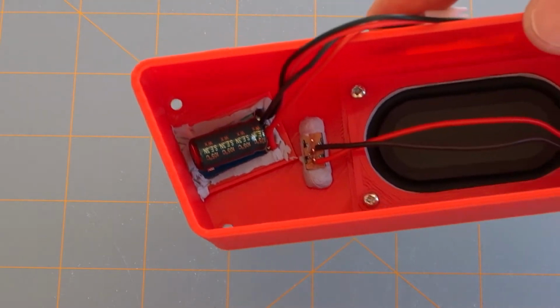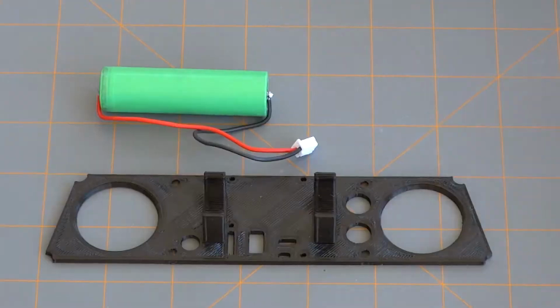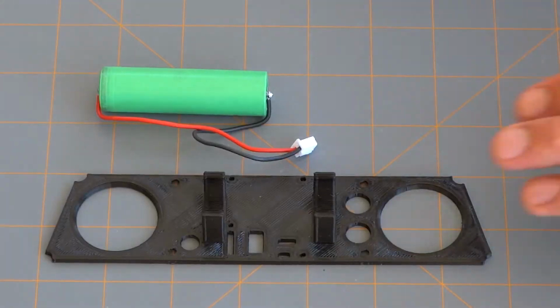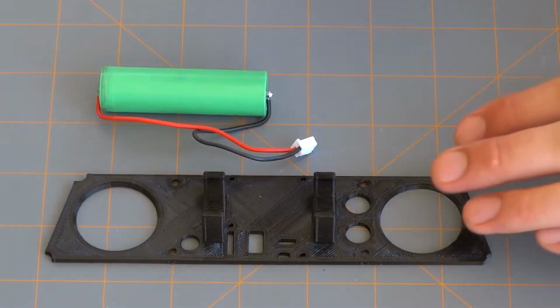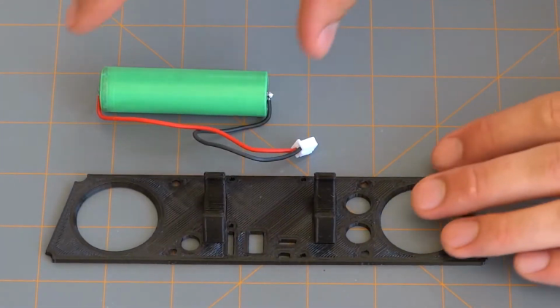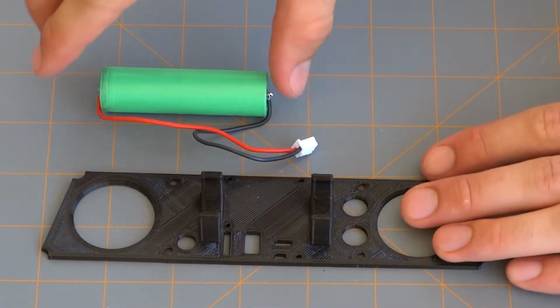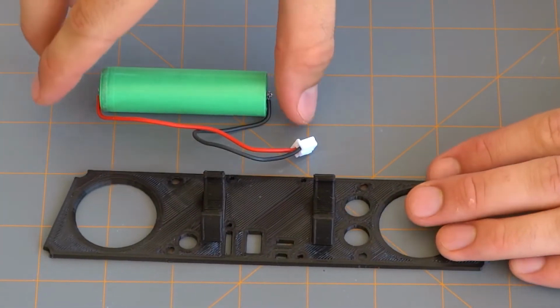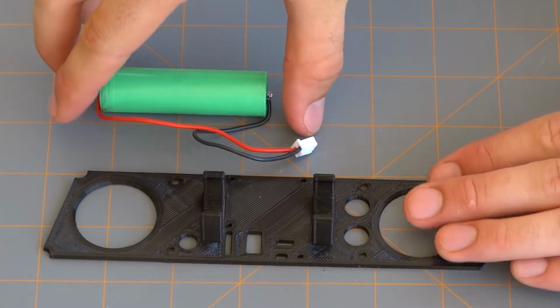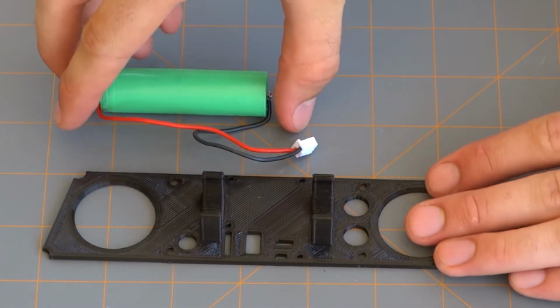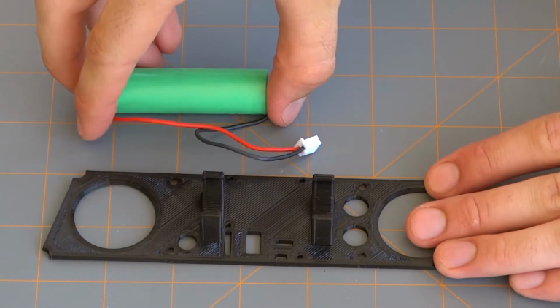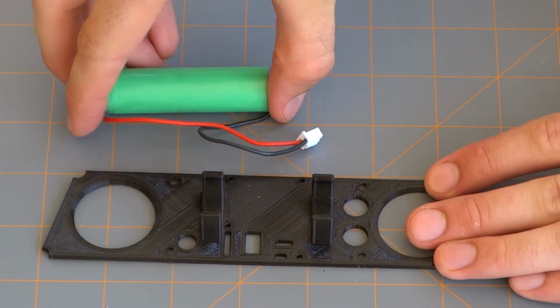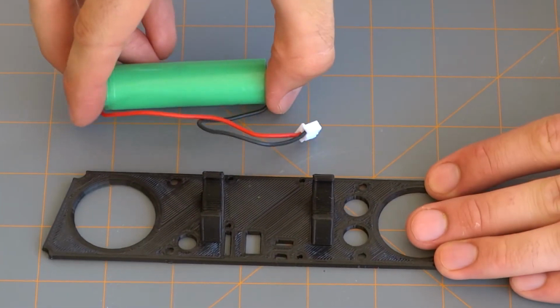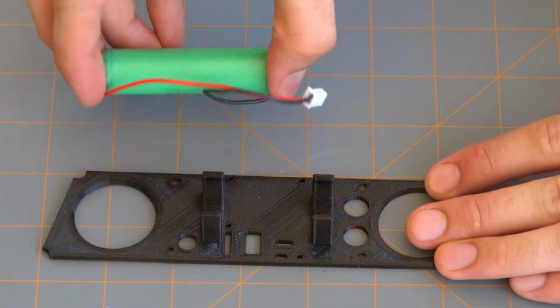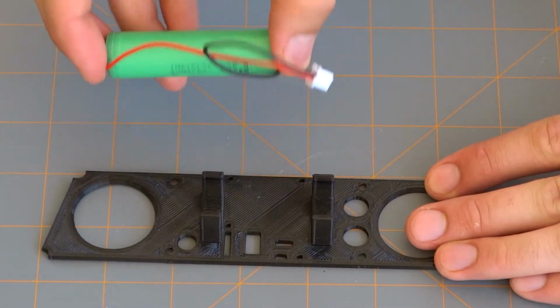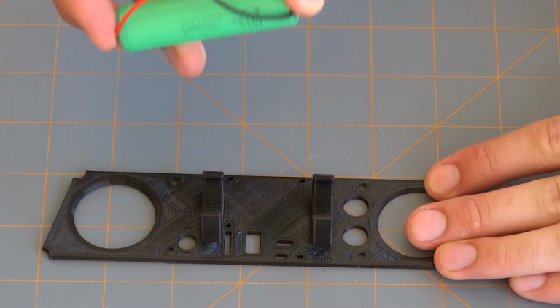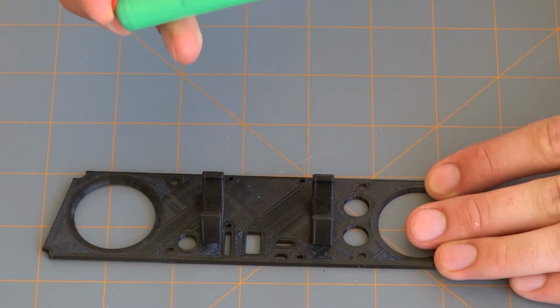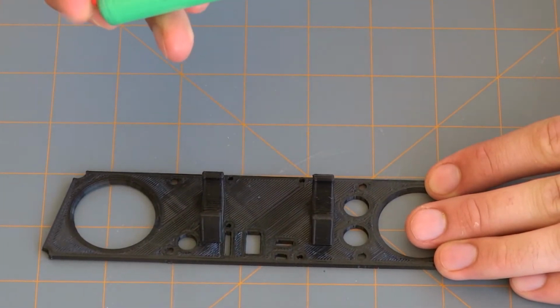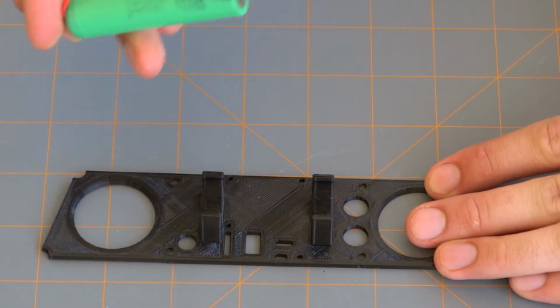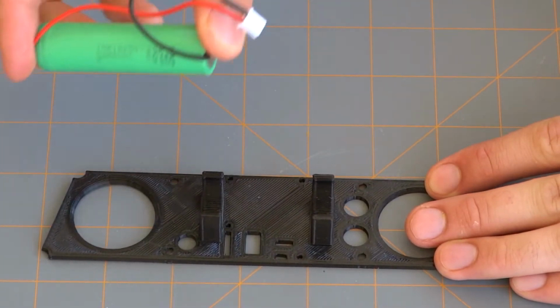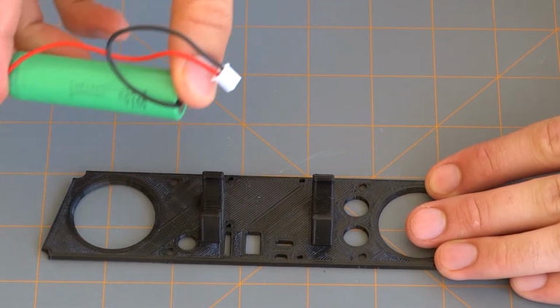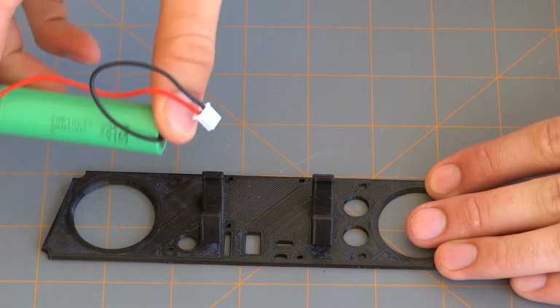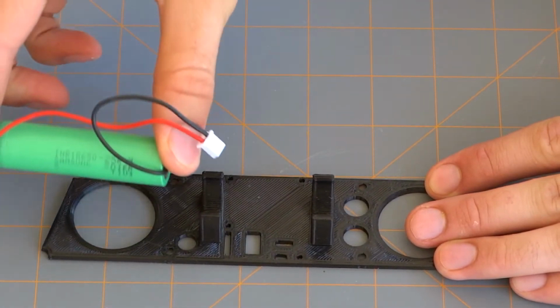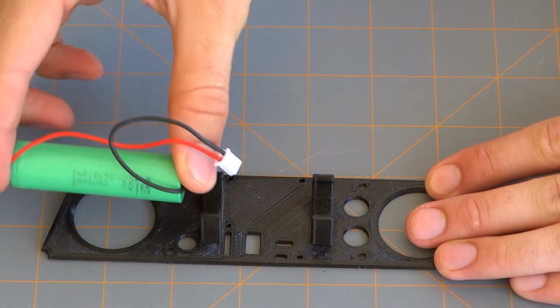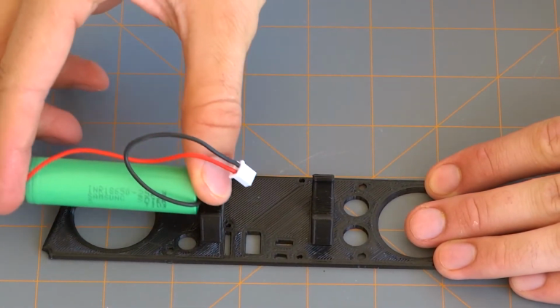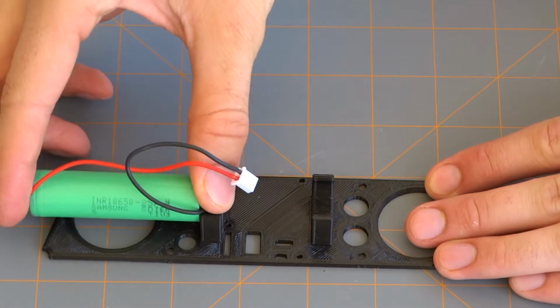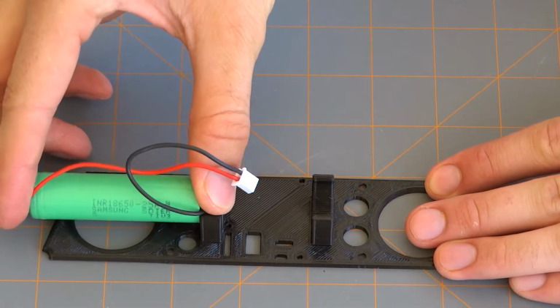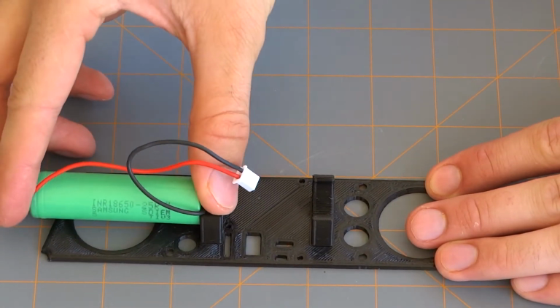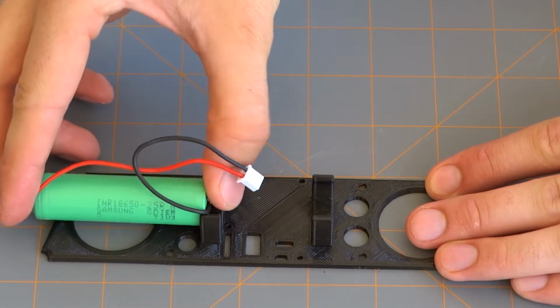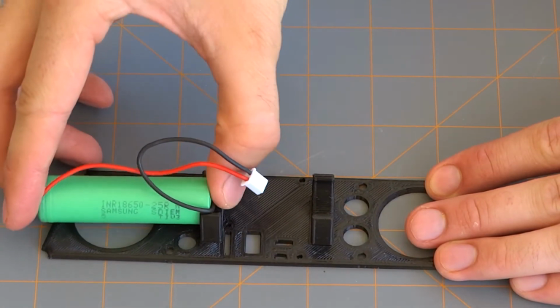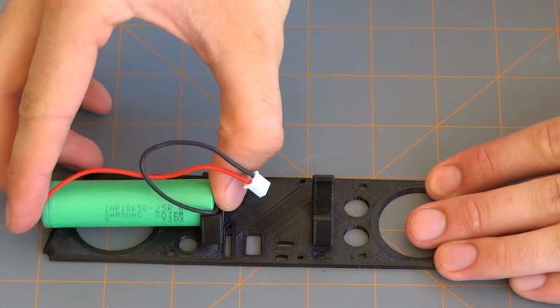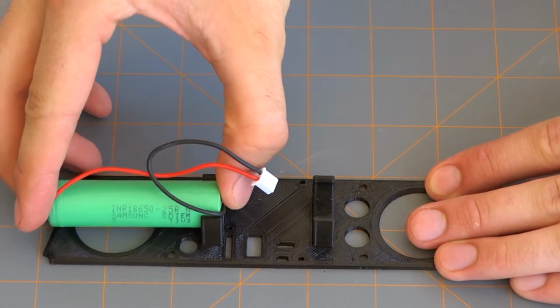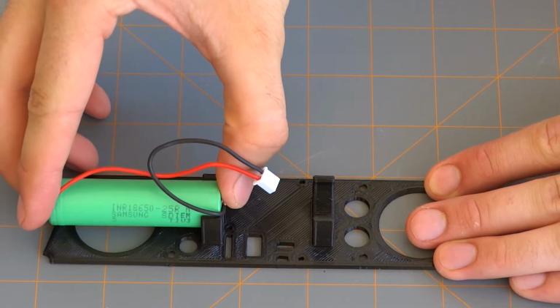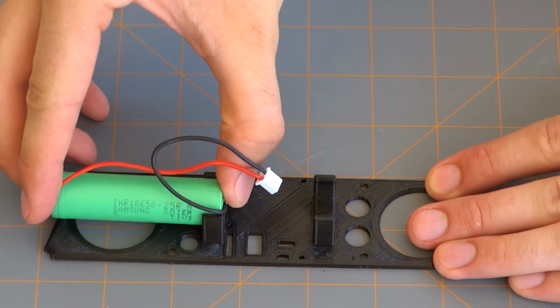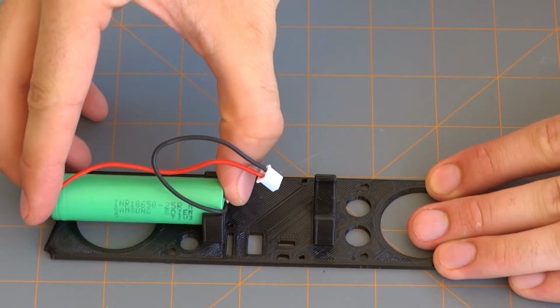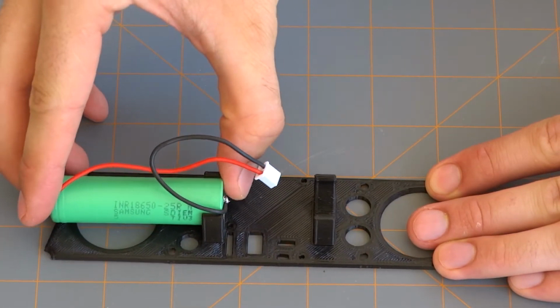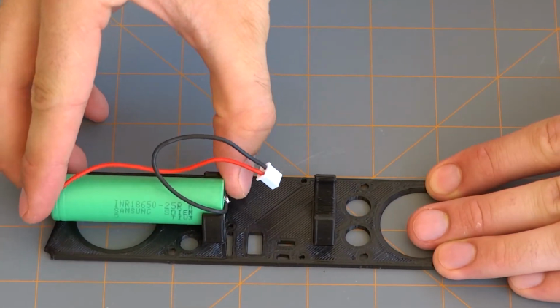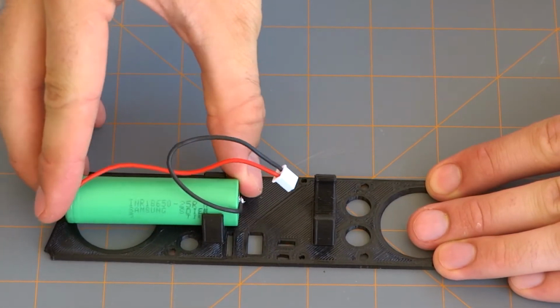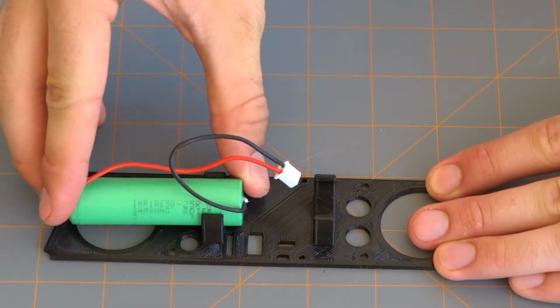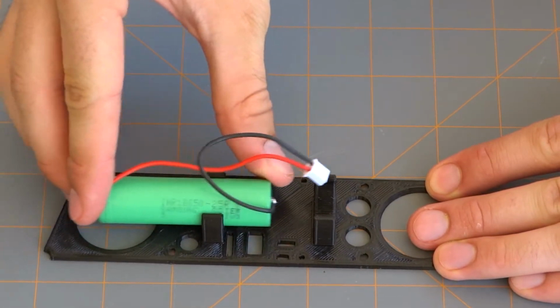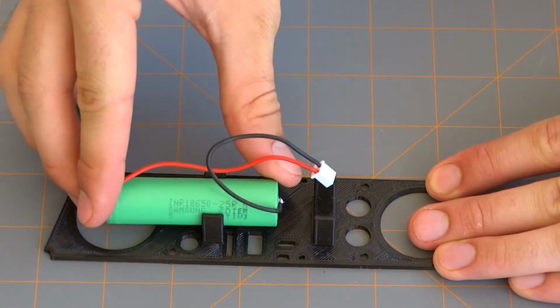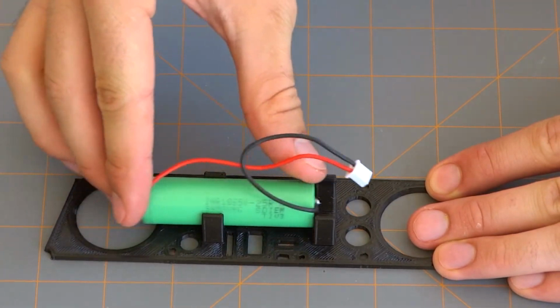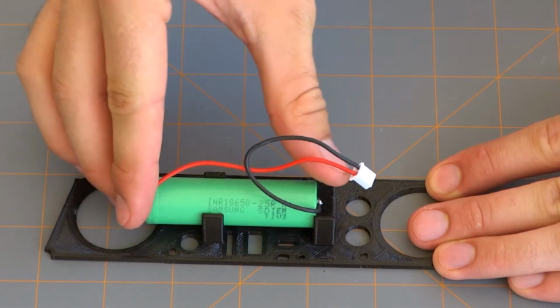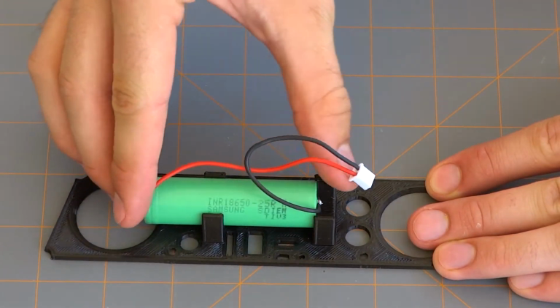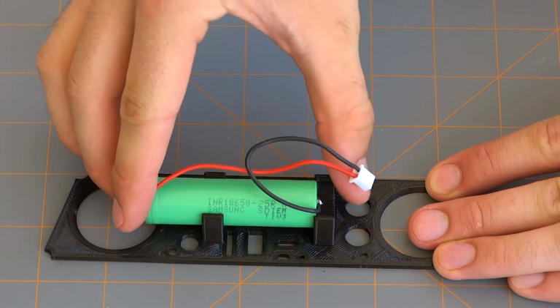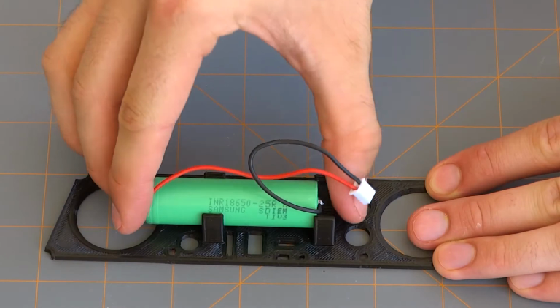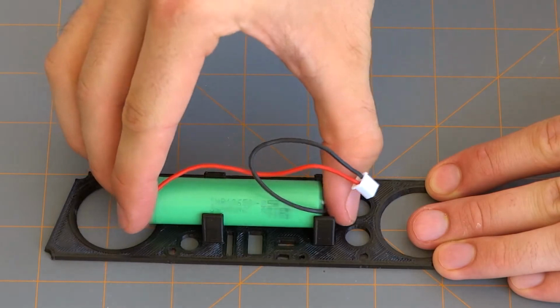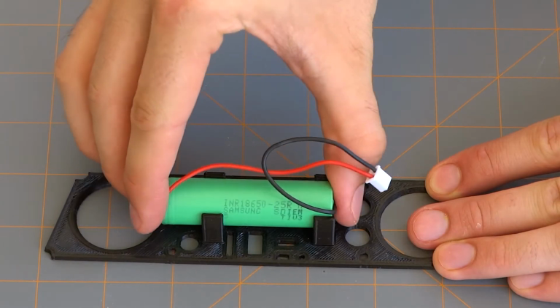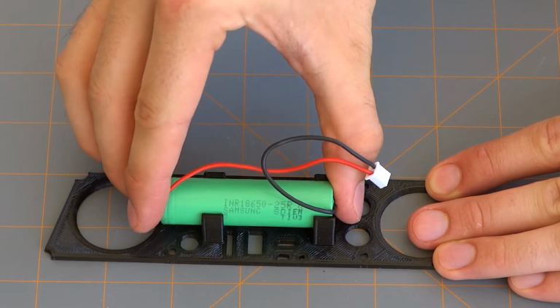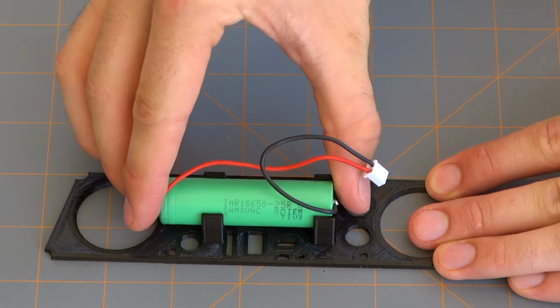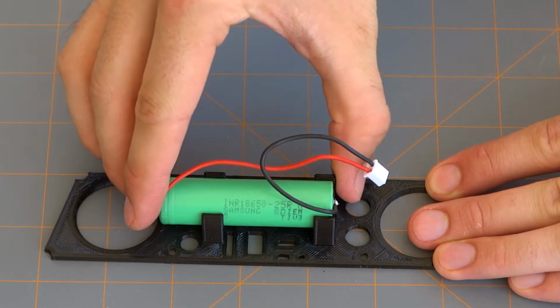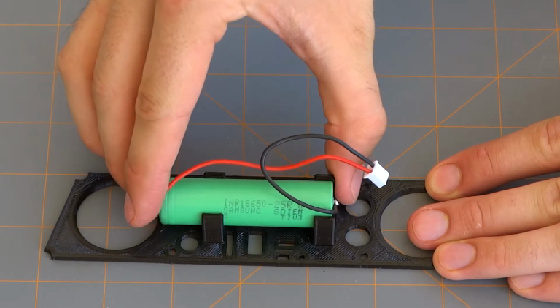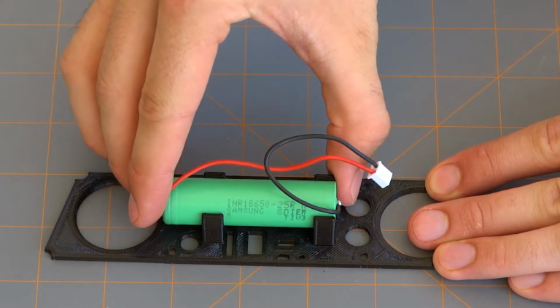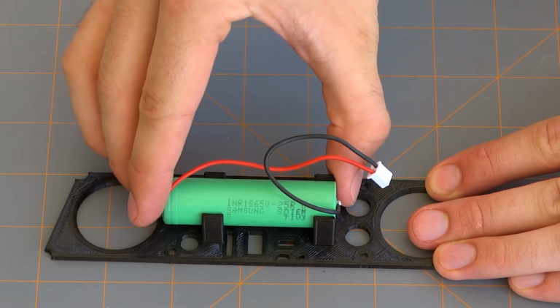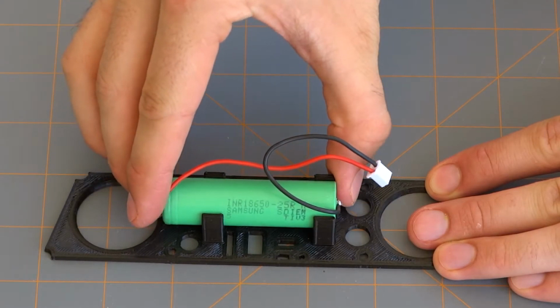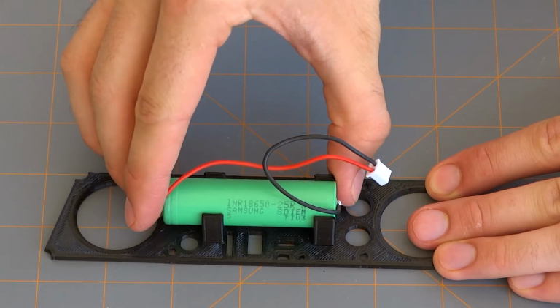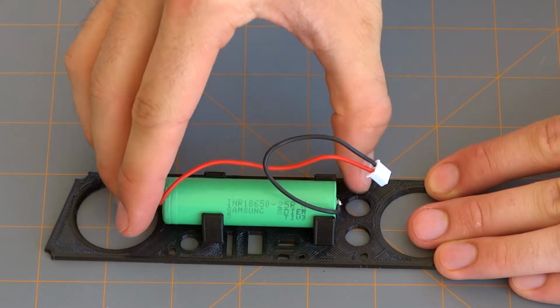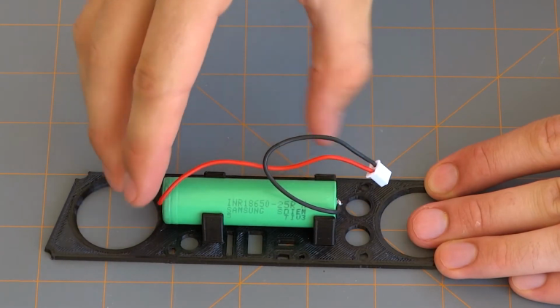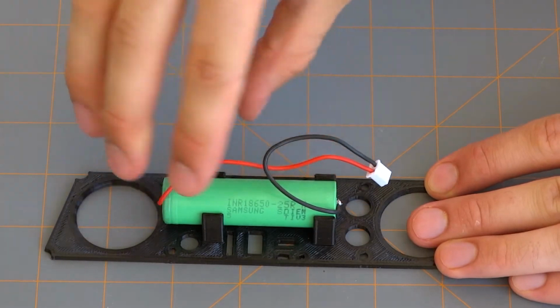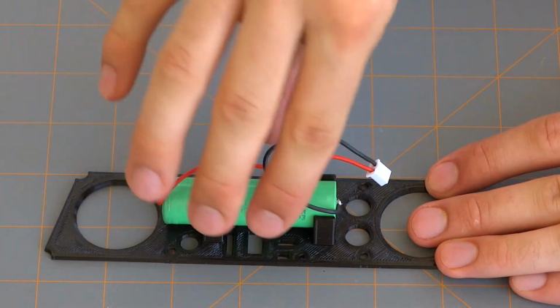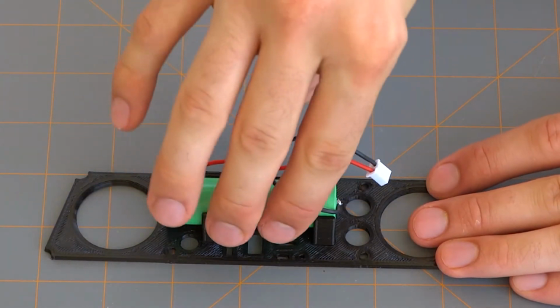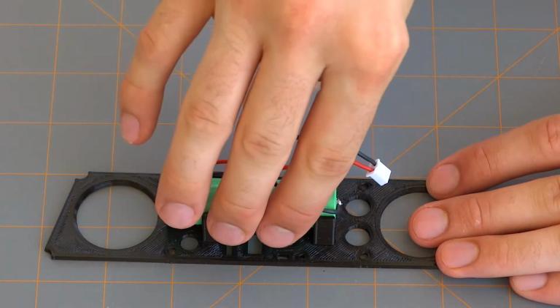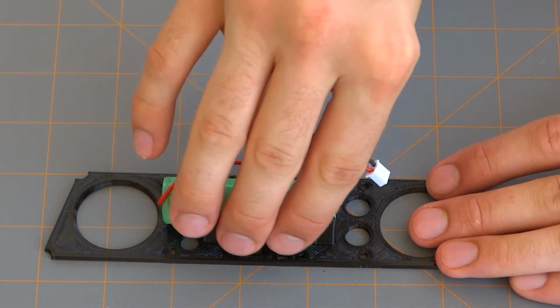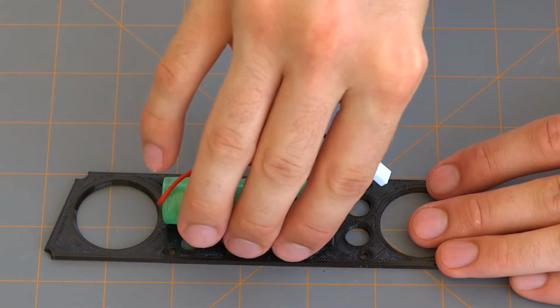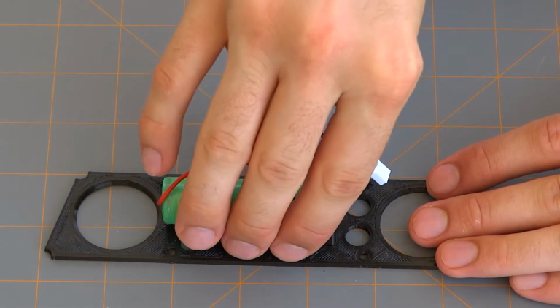When it comes to installing the battery, make sure you slide it in from the side as opposed to trying to push it in, otherwise you might damage one of the clips.